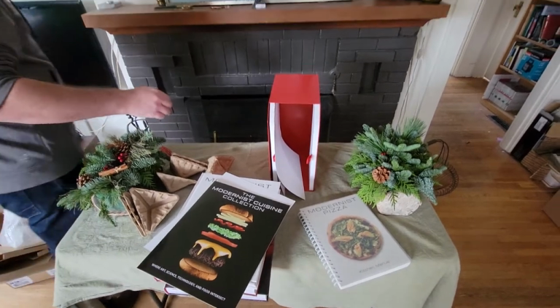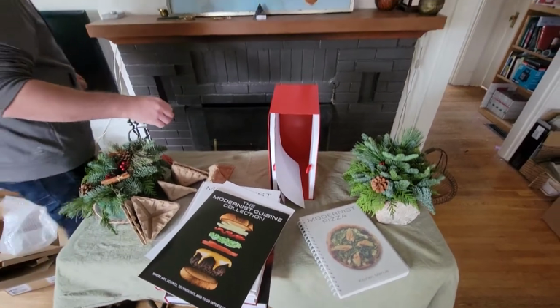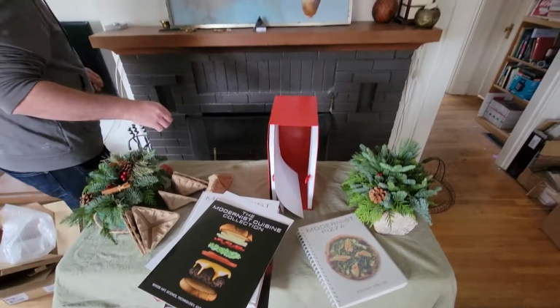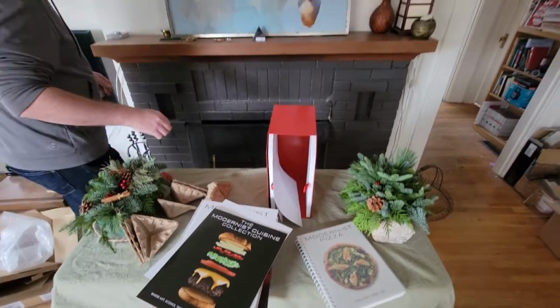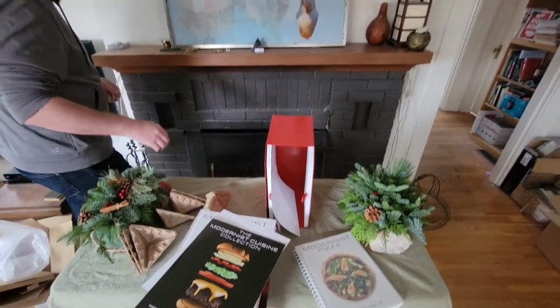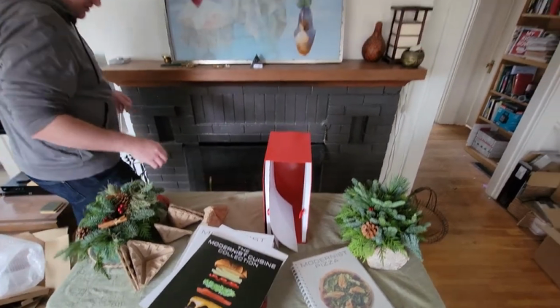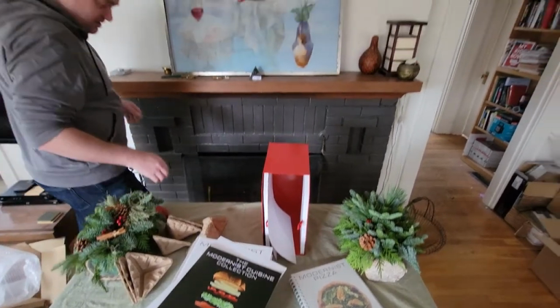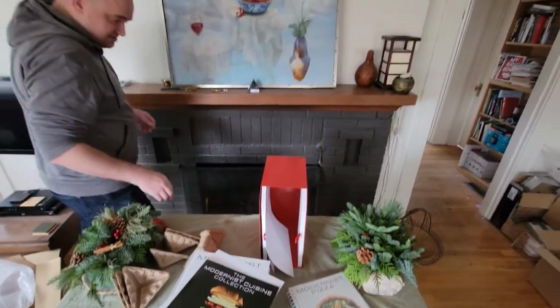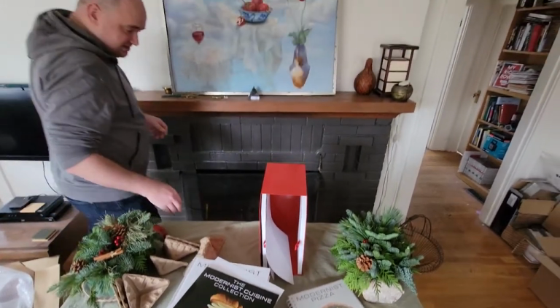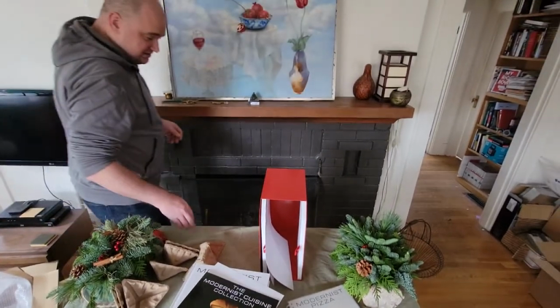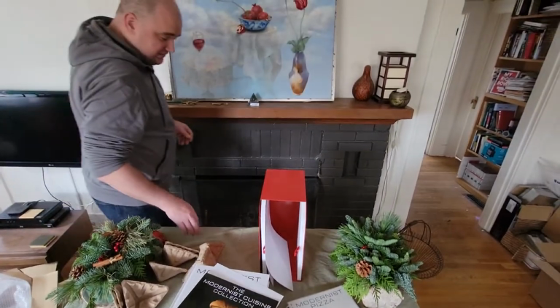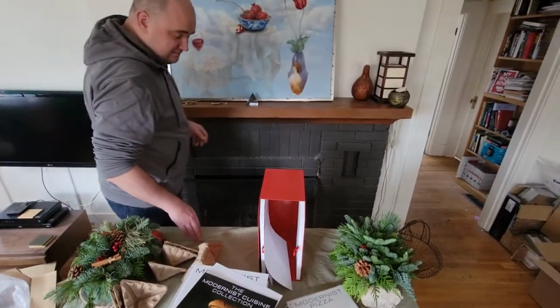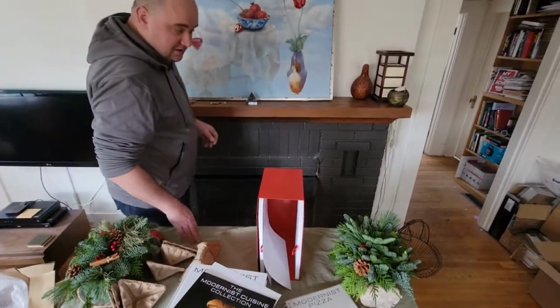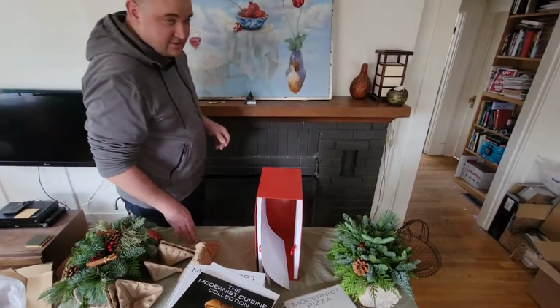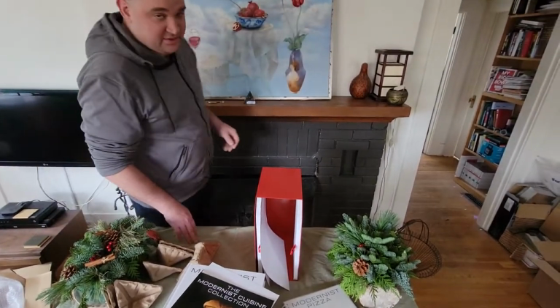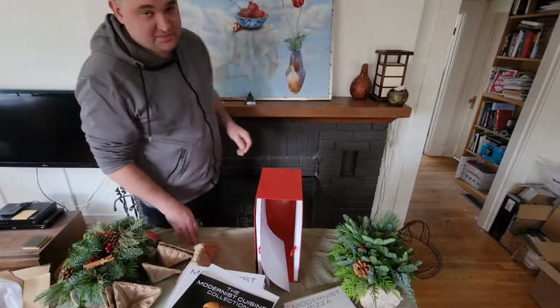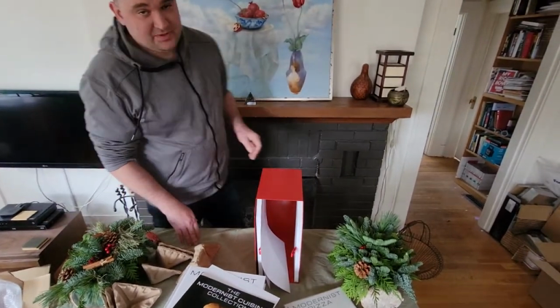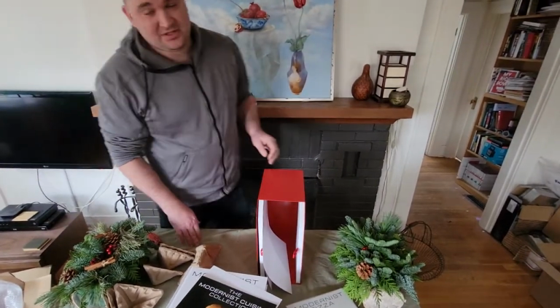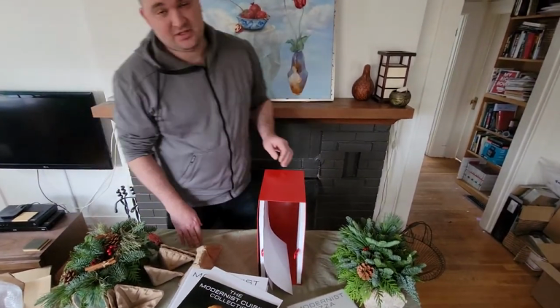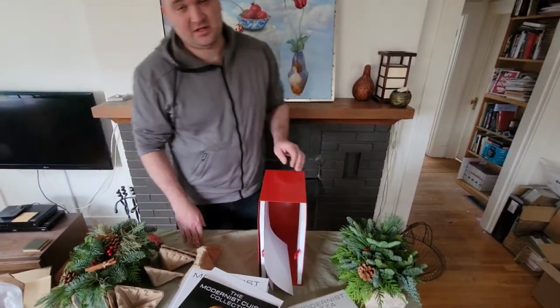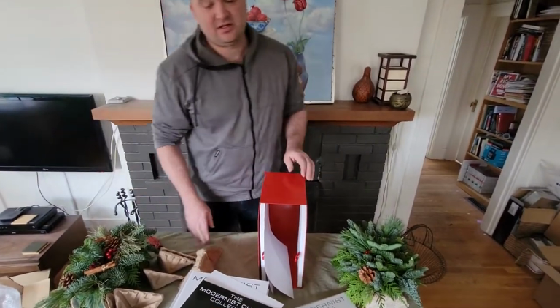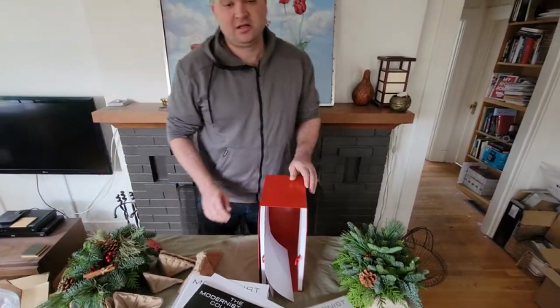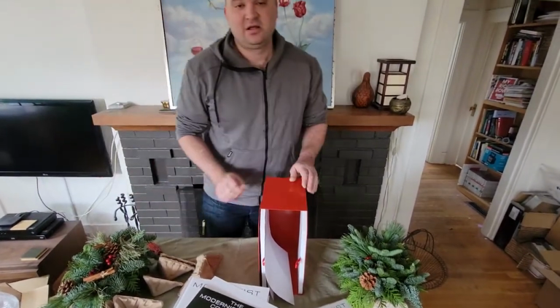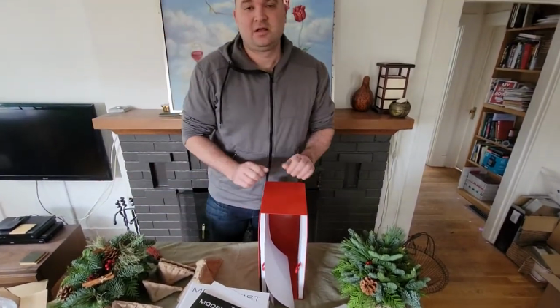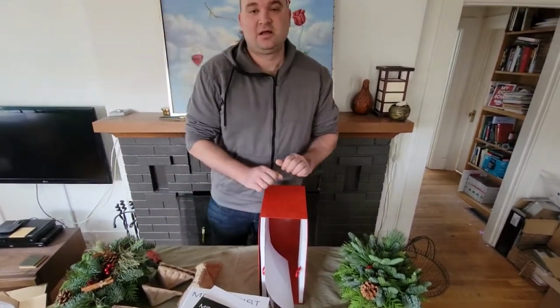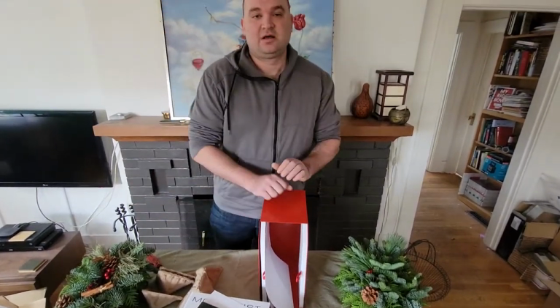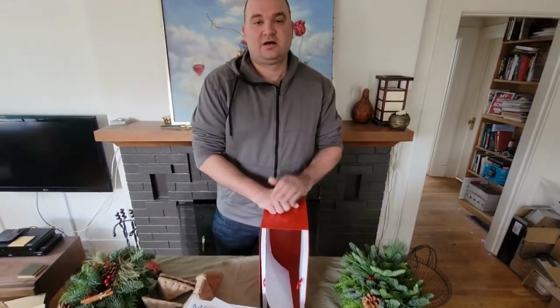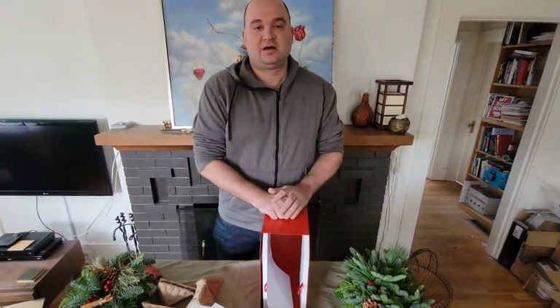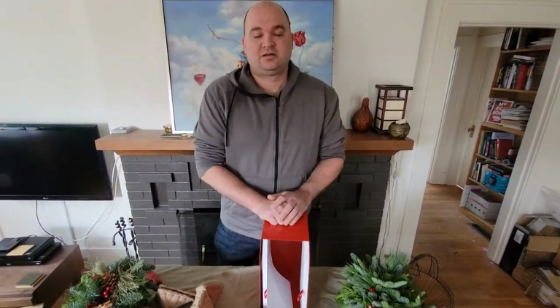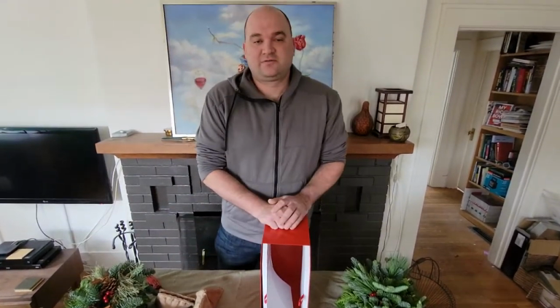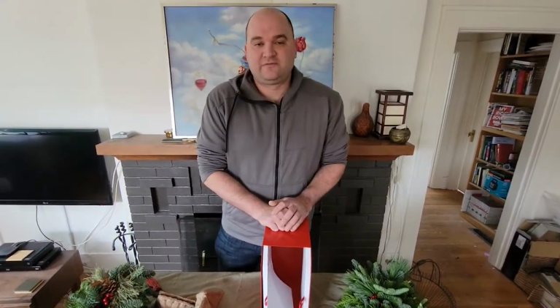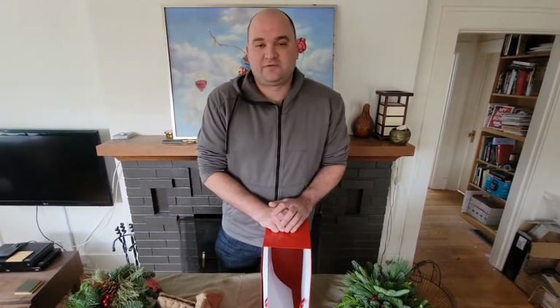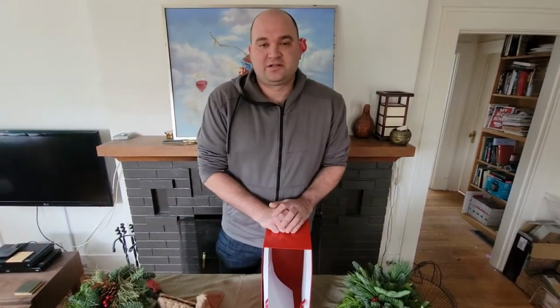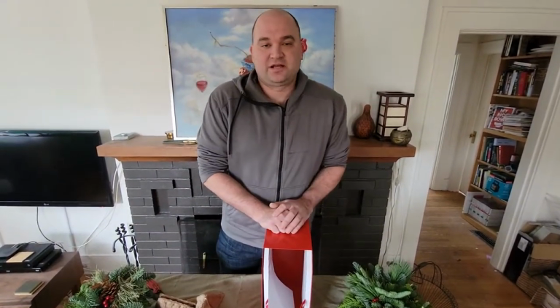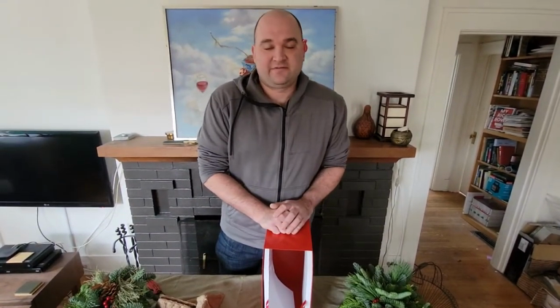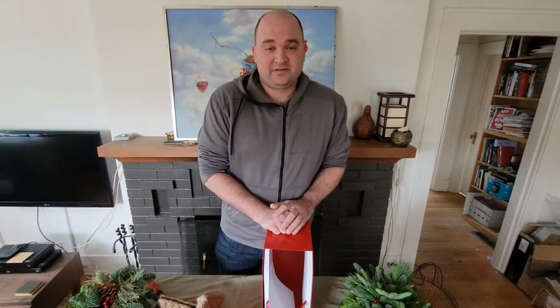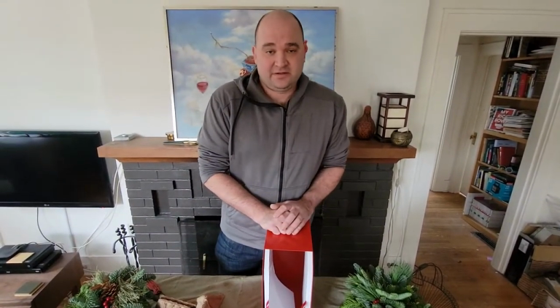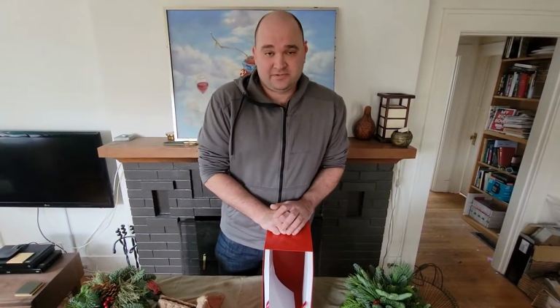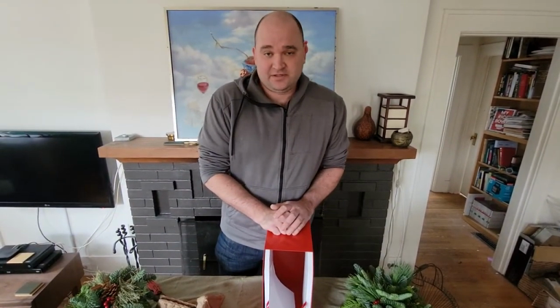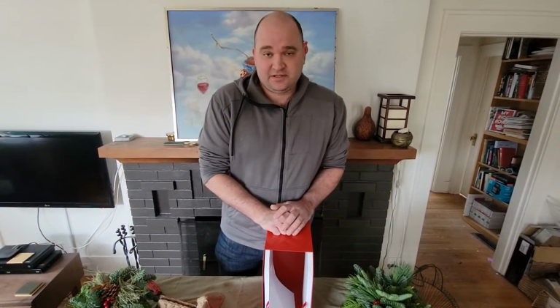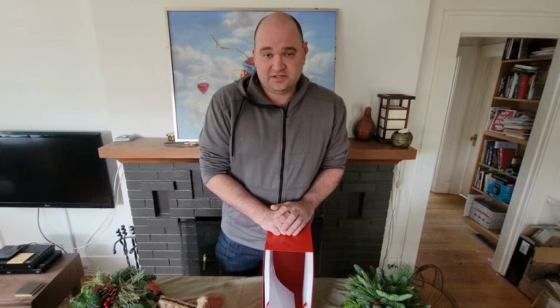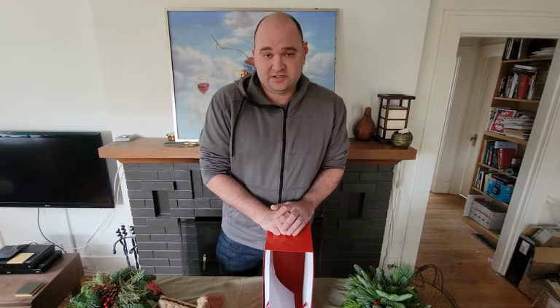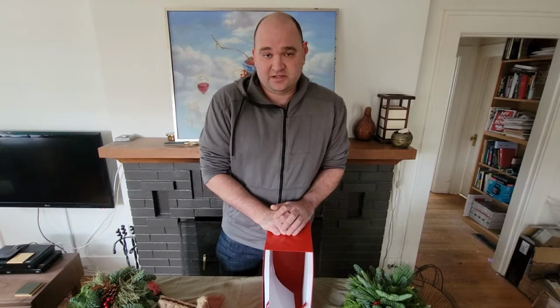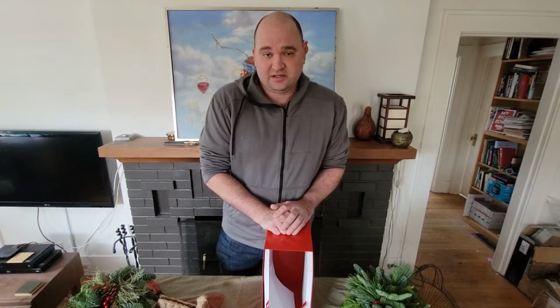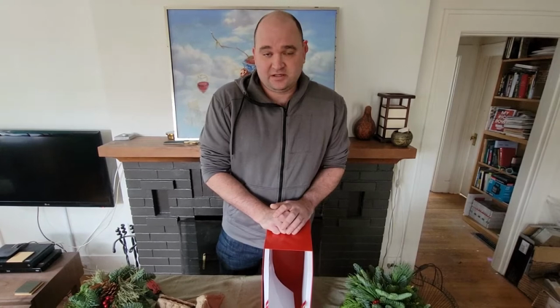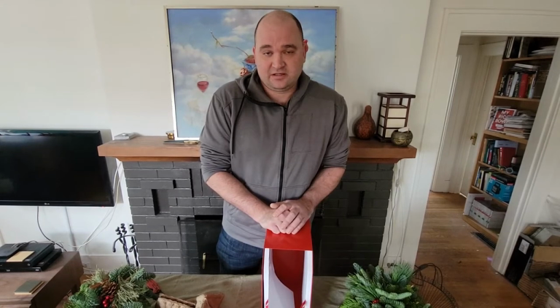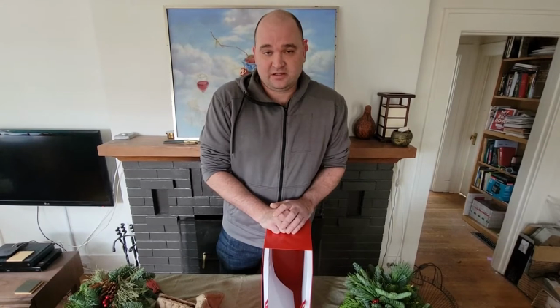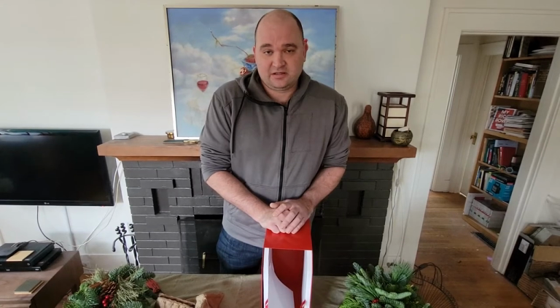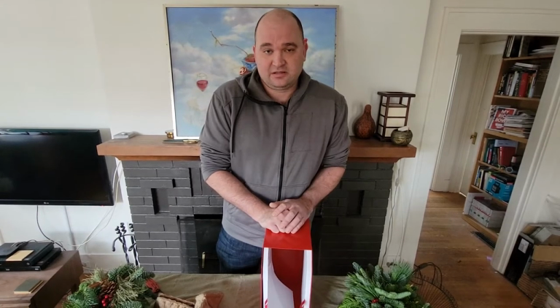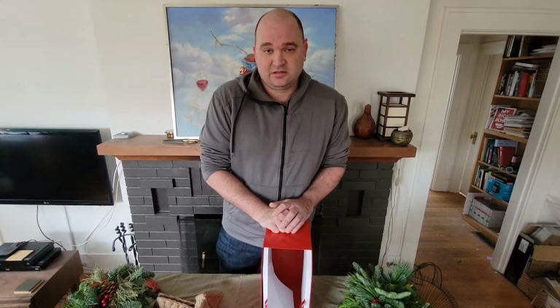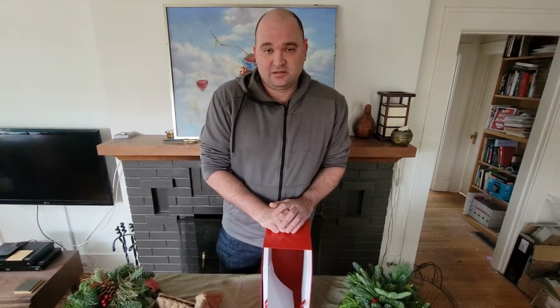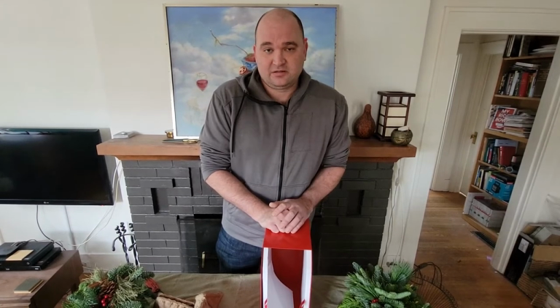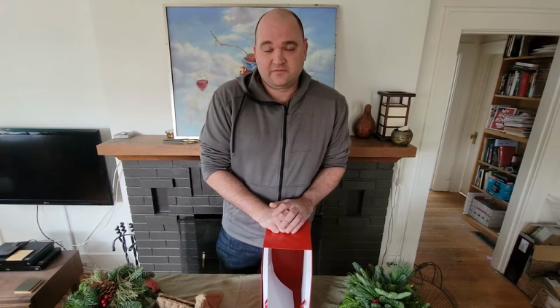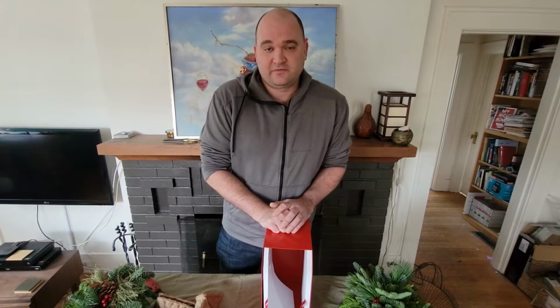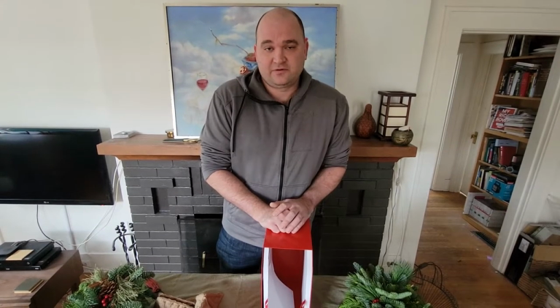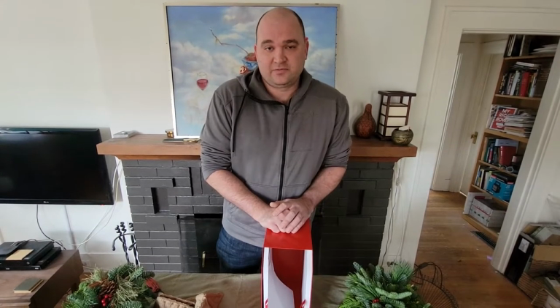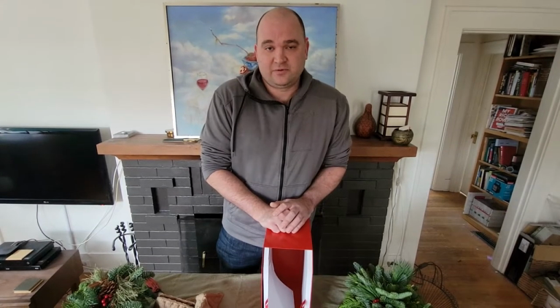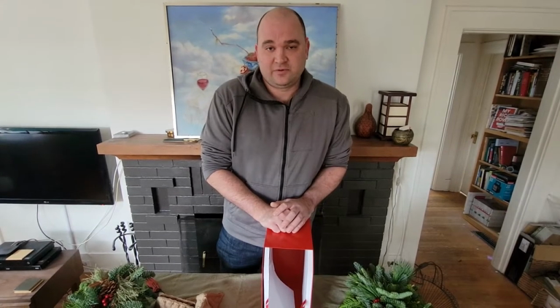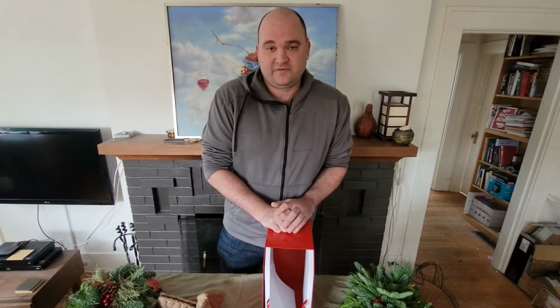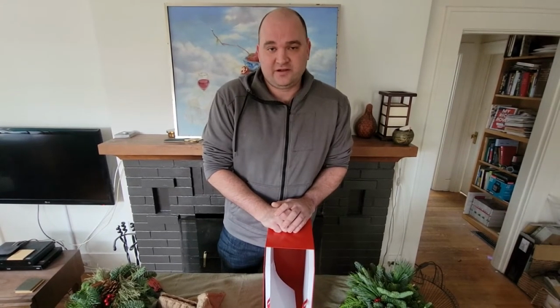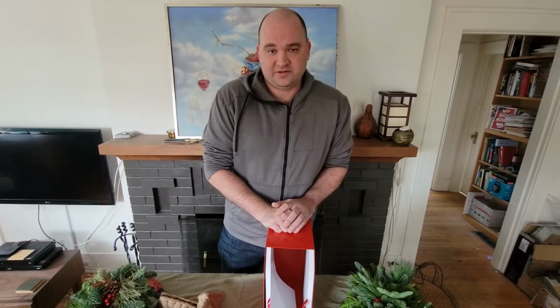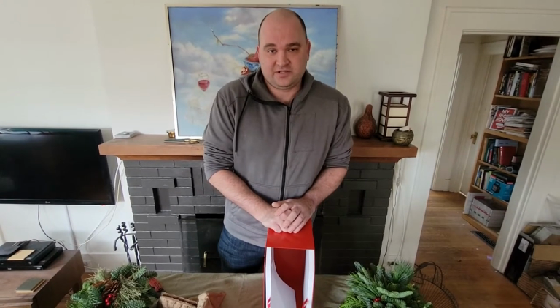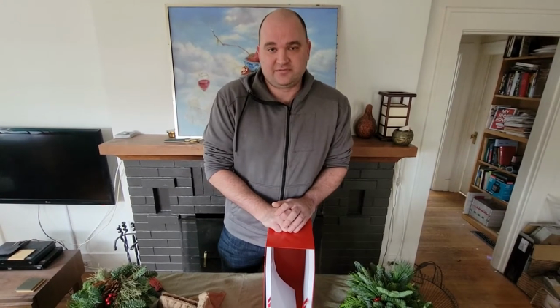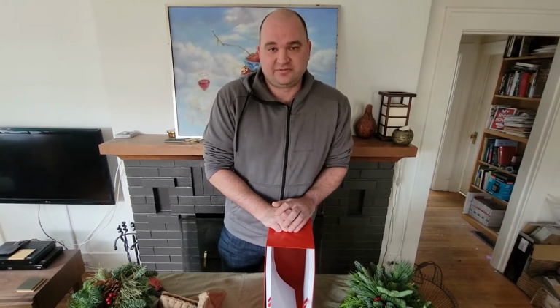That's the unboxing of Modernist Pizza. Looking forward to diving deep into this, and look forward to more videos coming. See you soon.